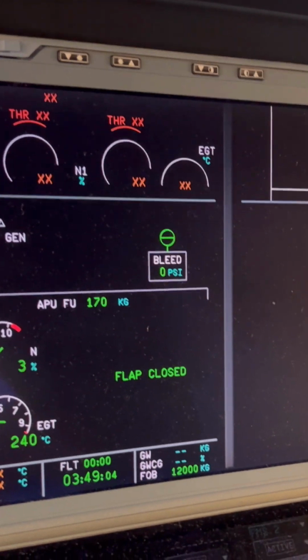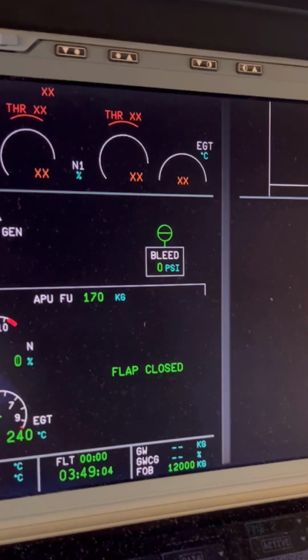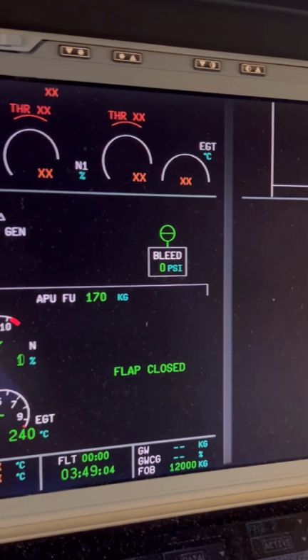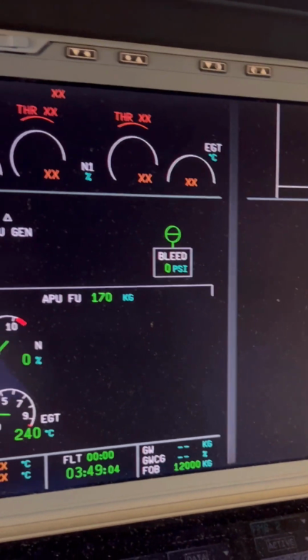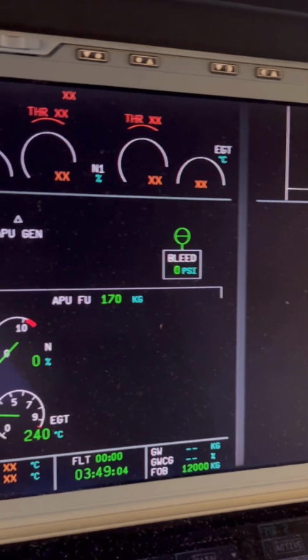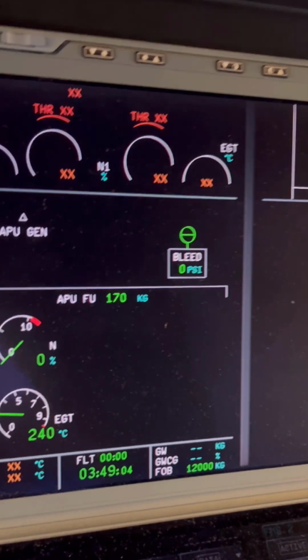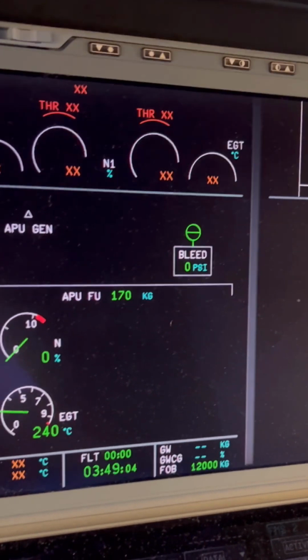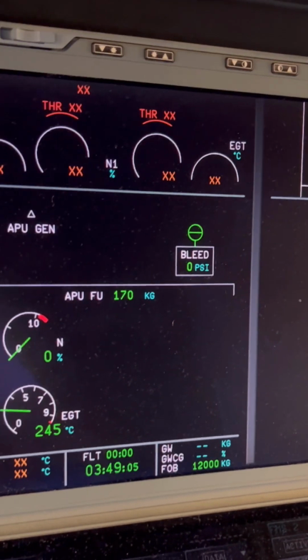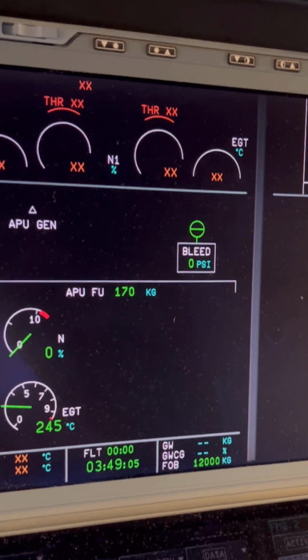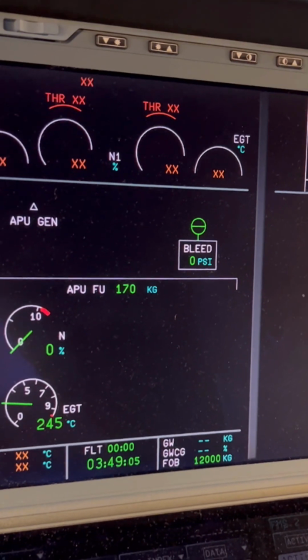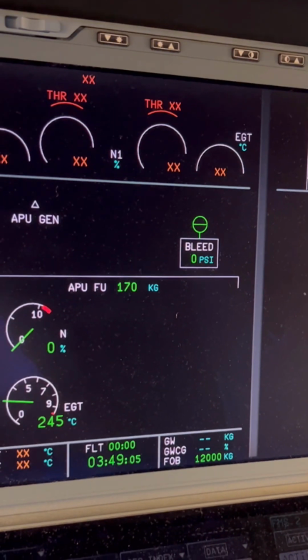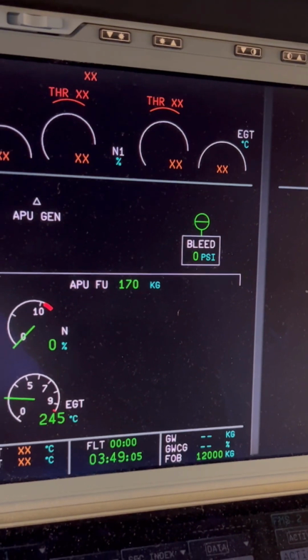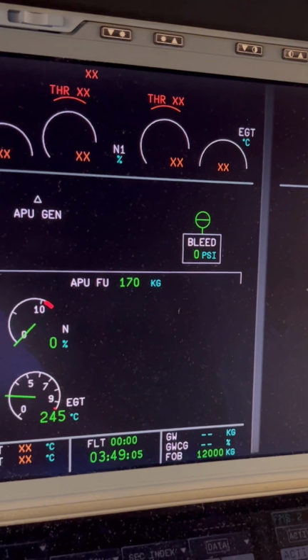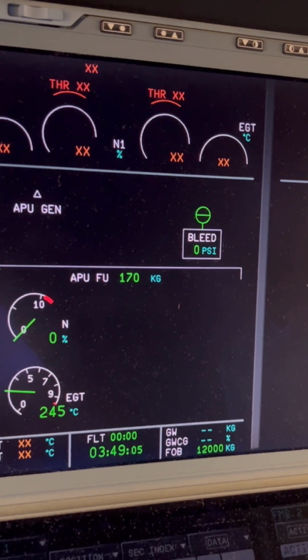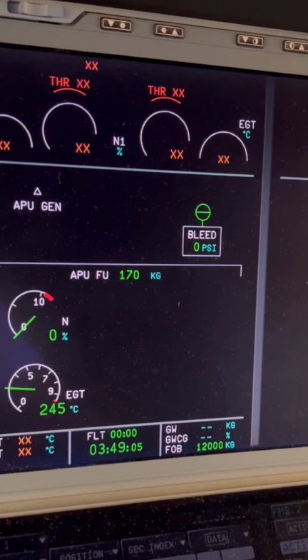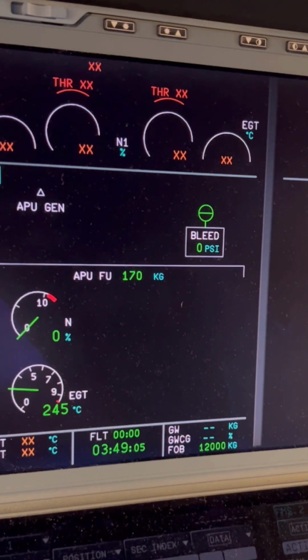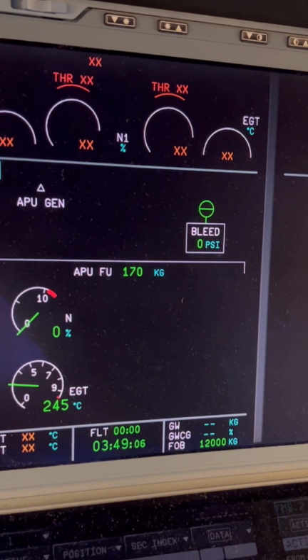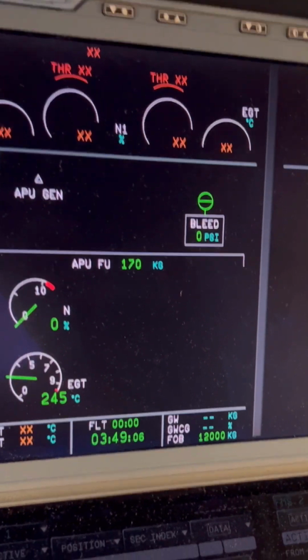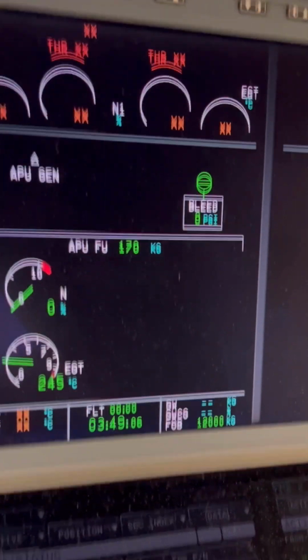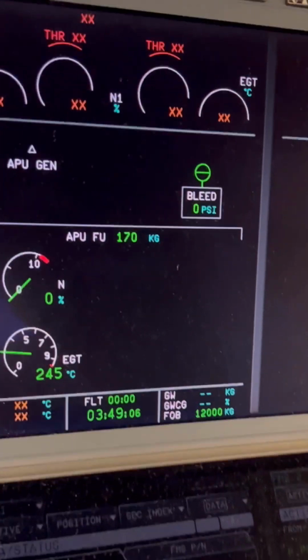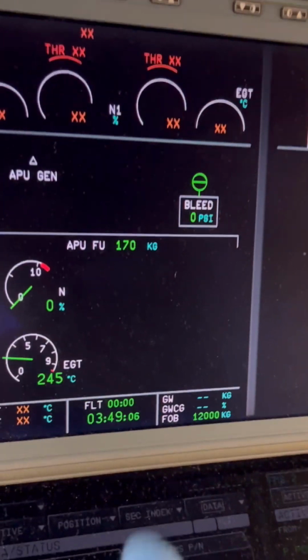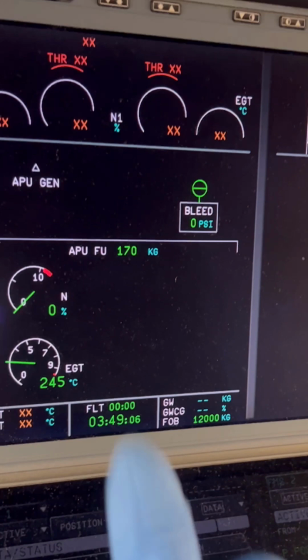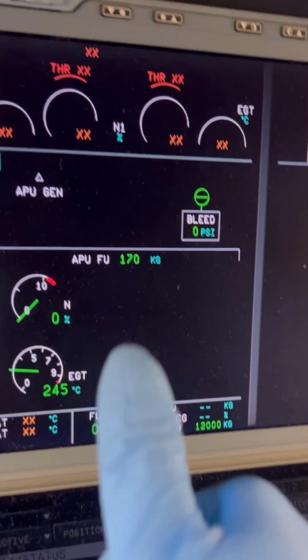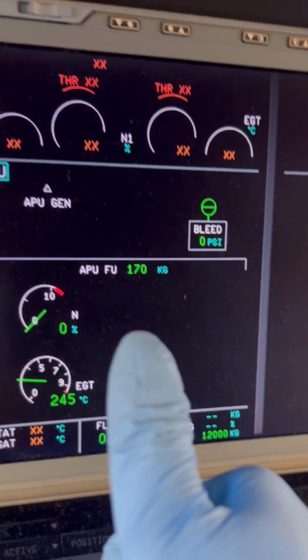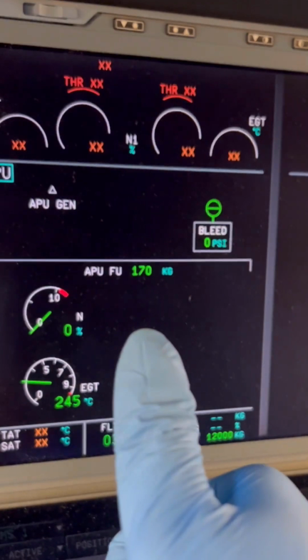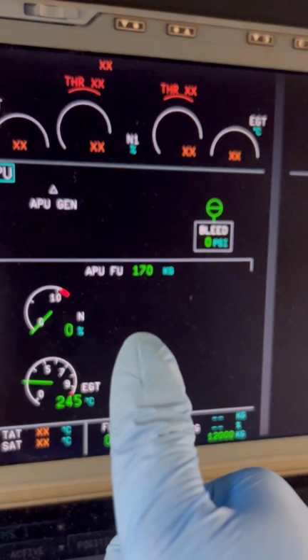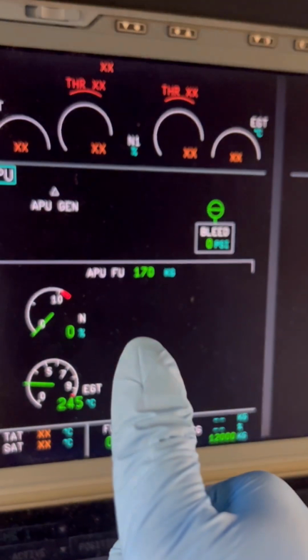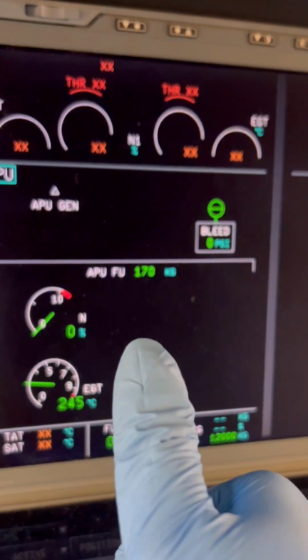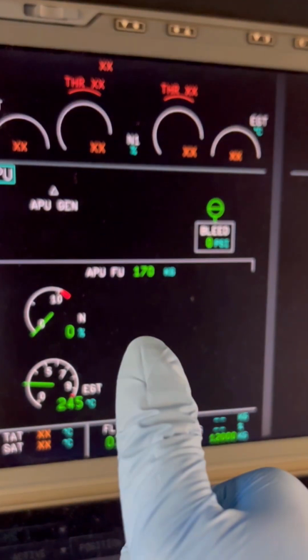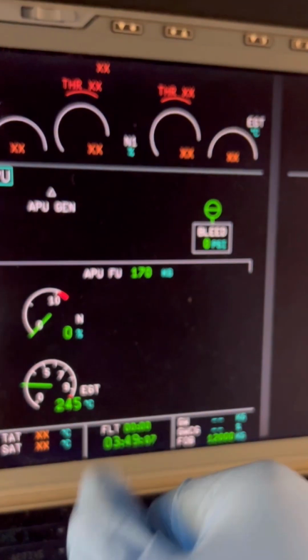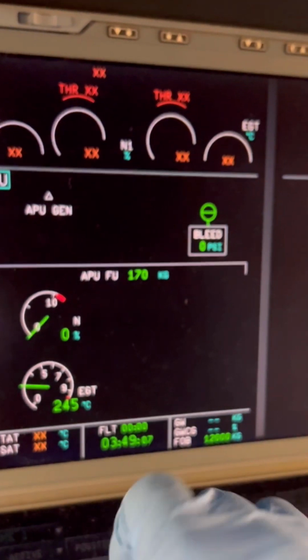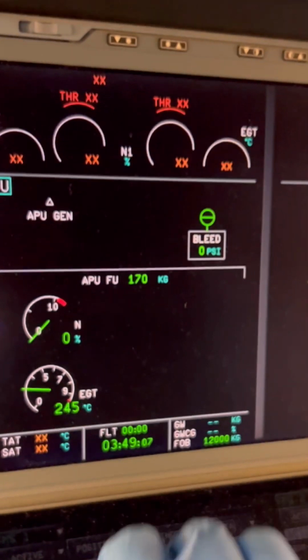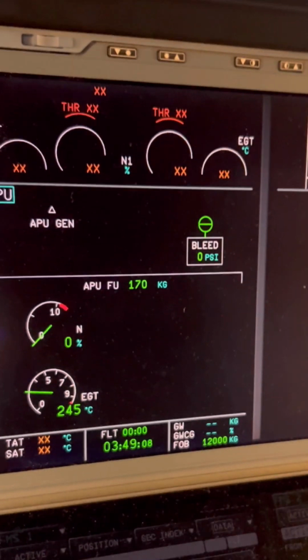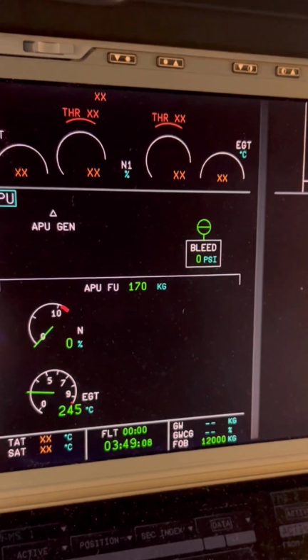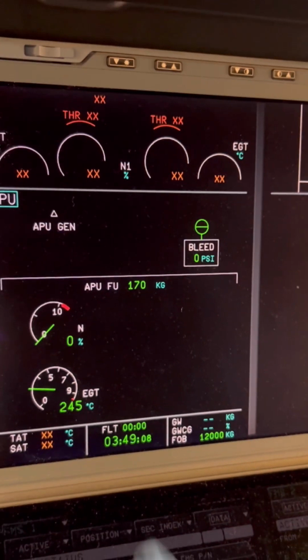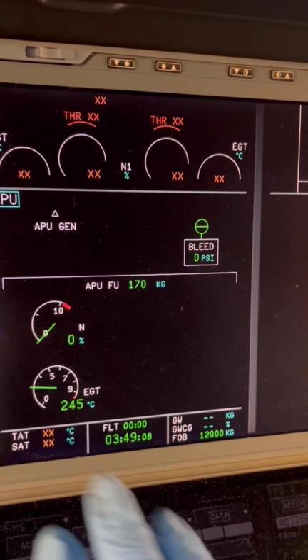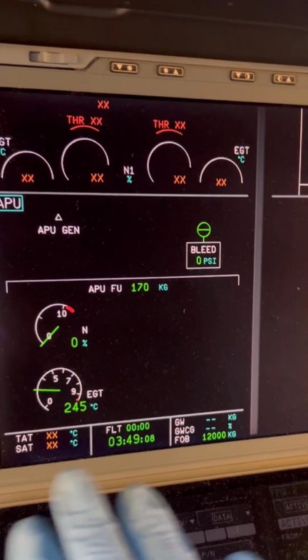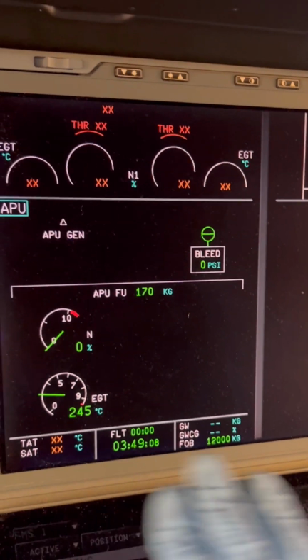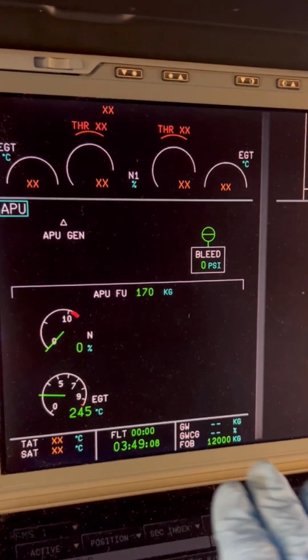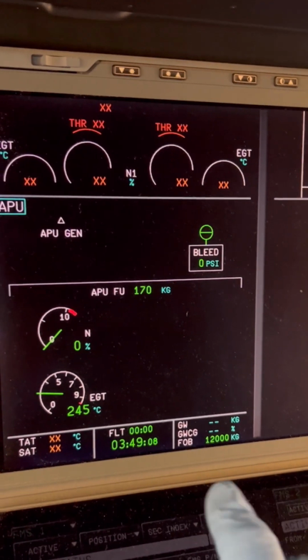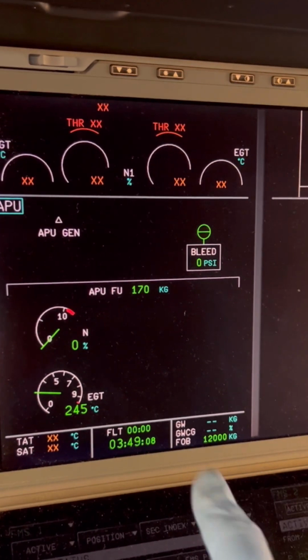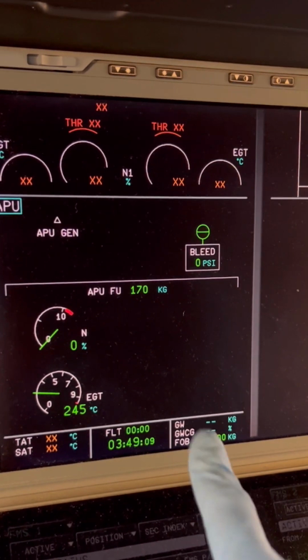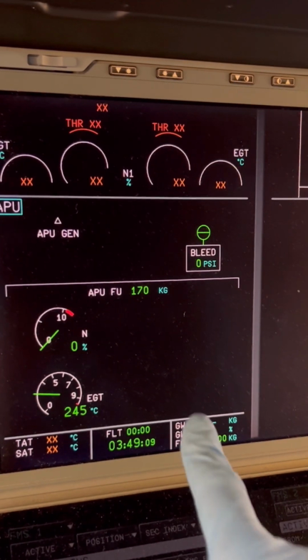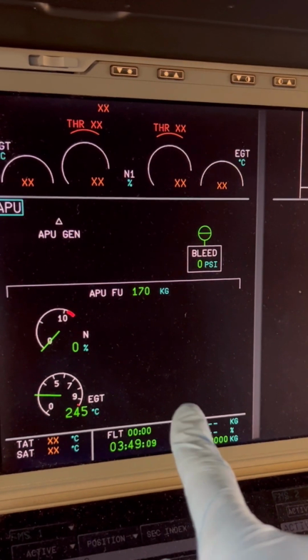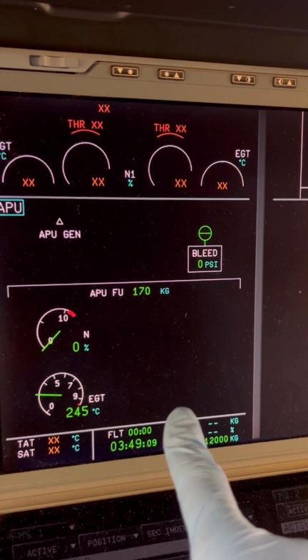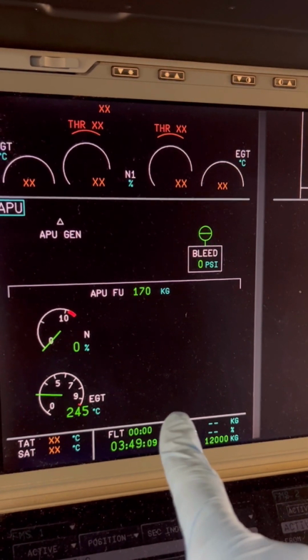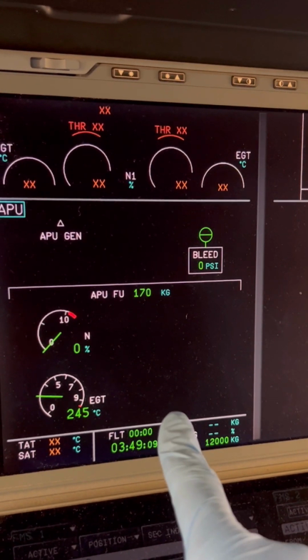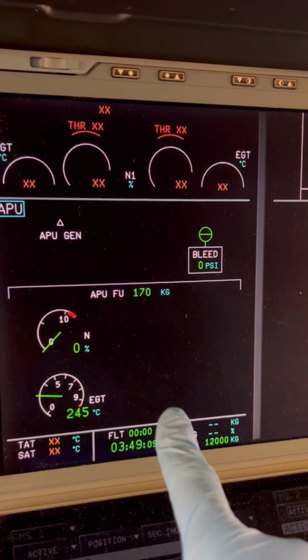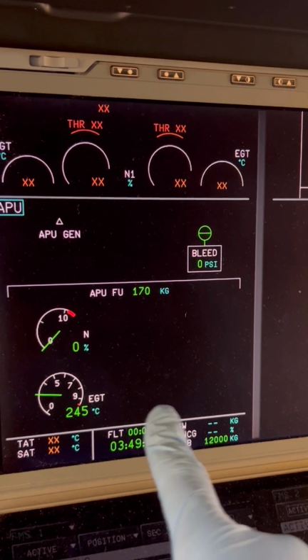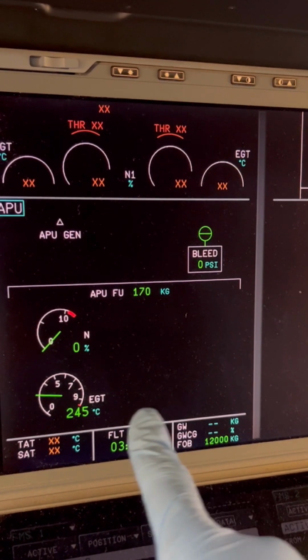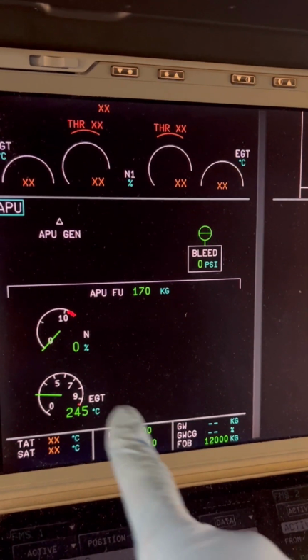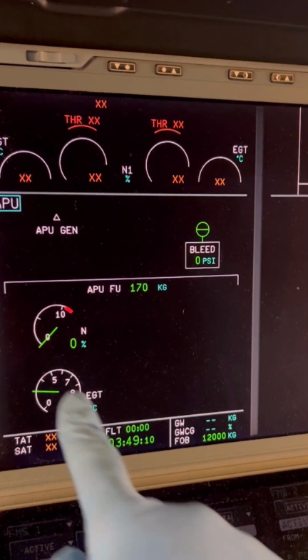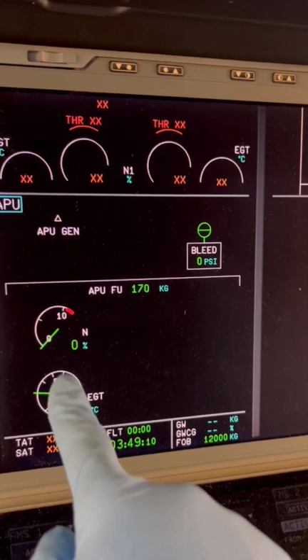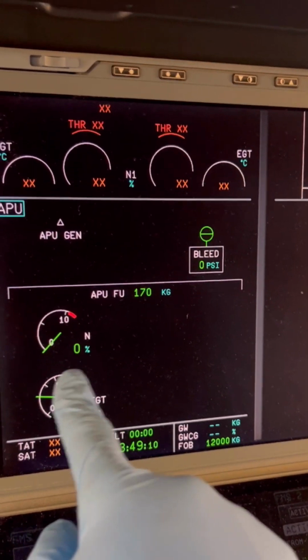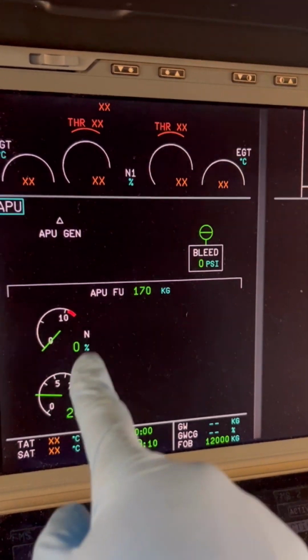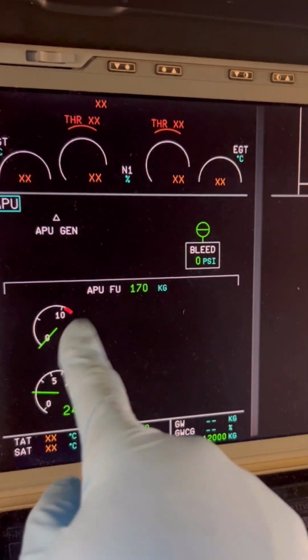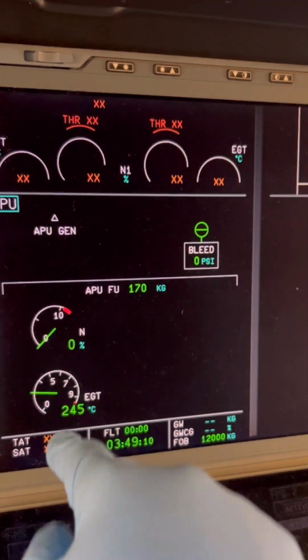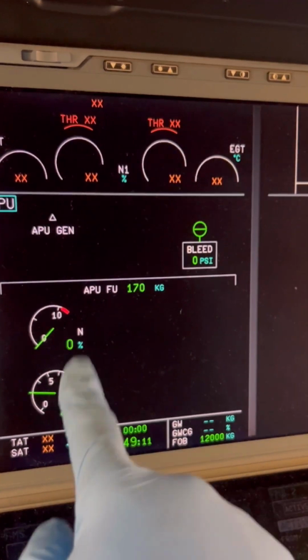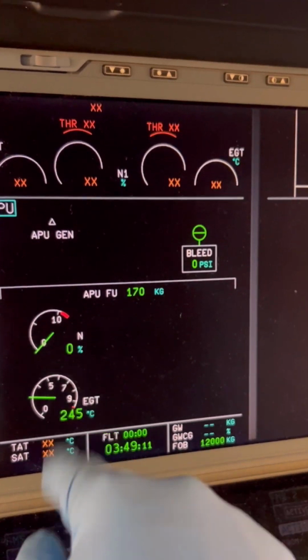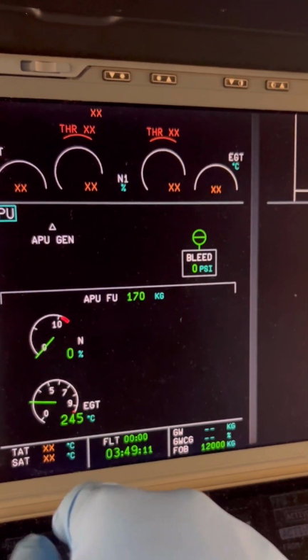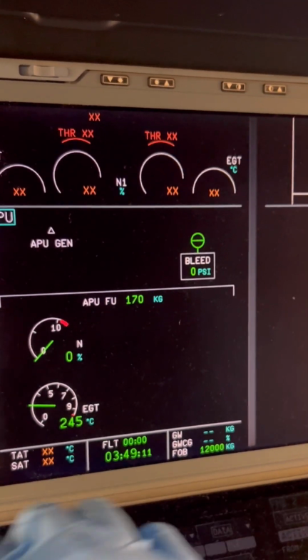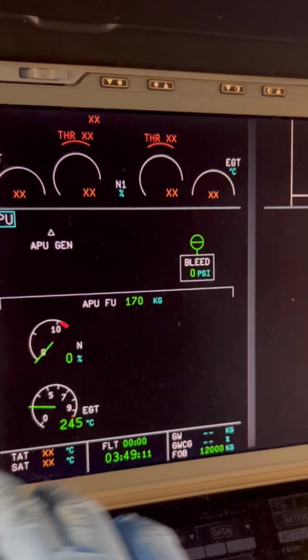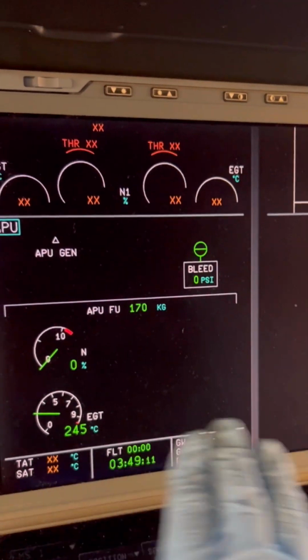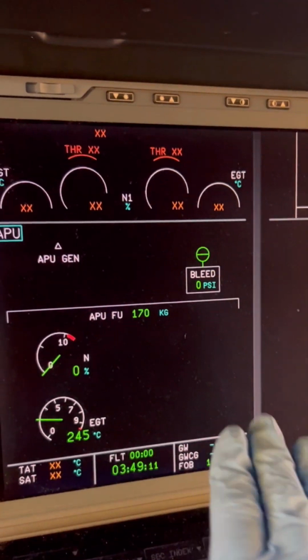RPM is now at zero percent. The APU is now officially off.